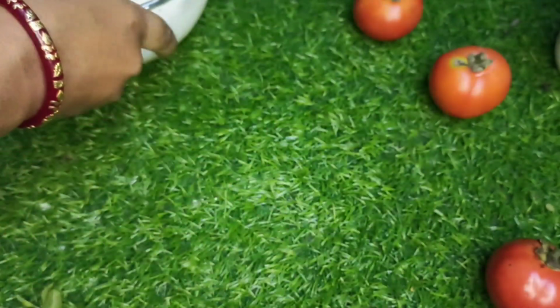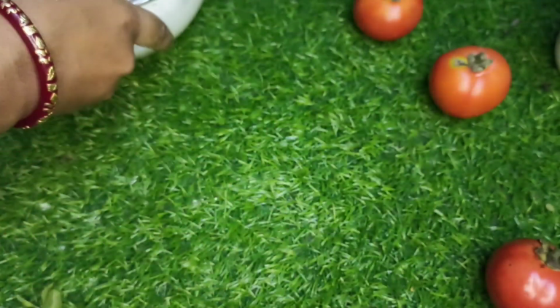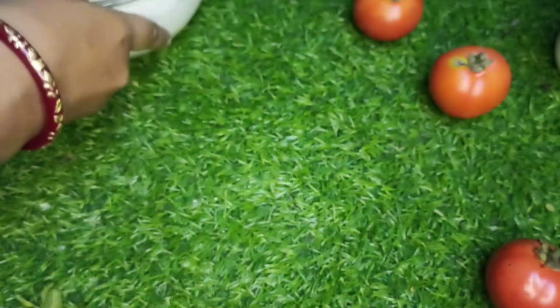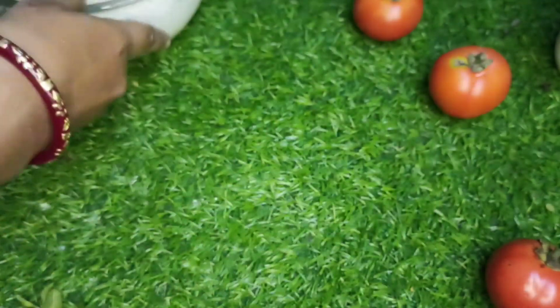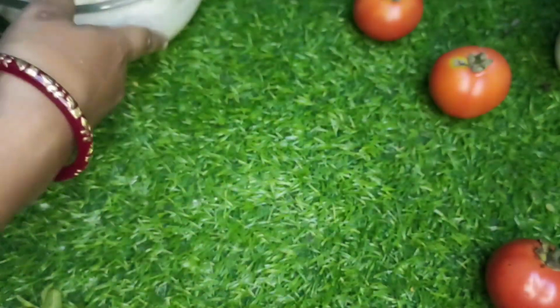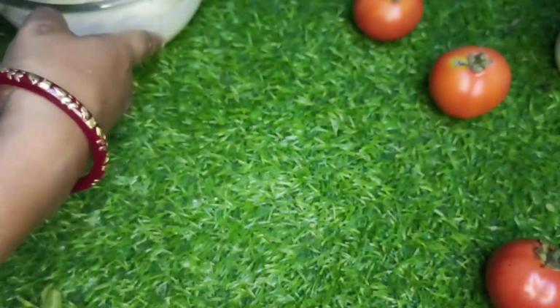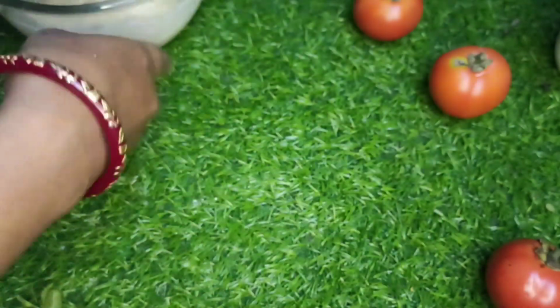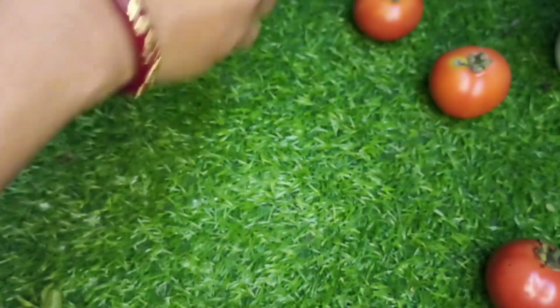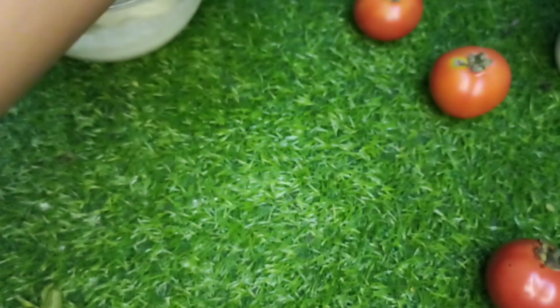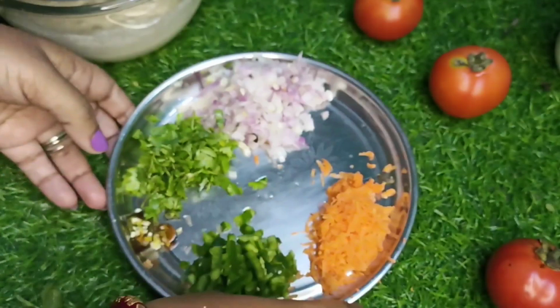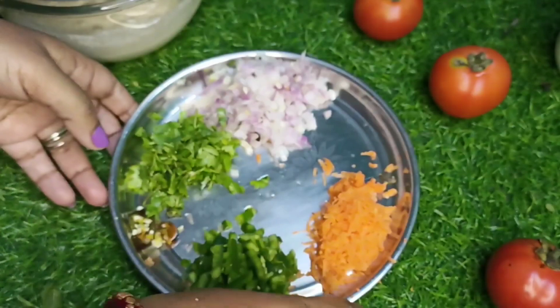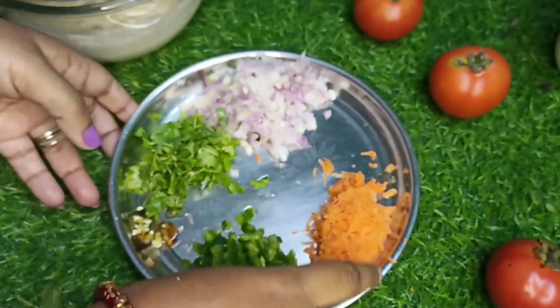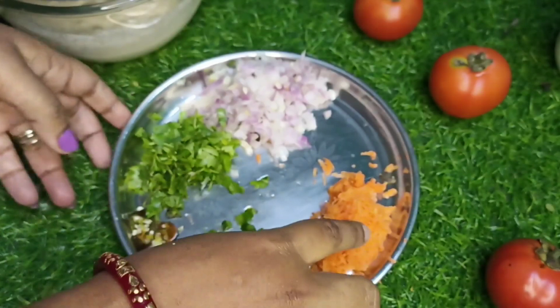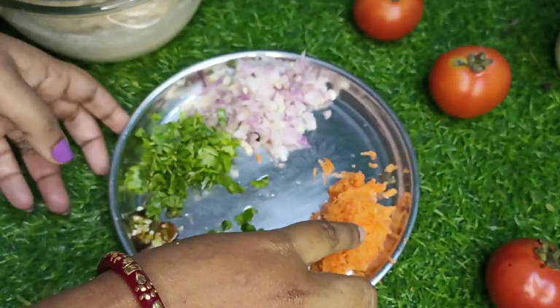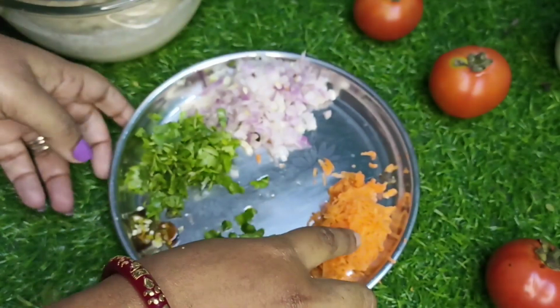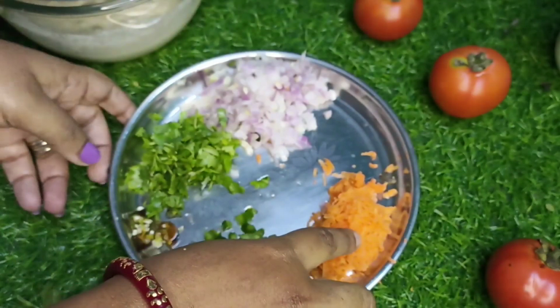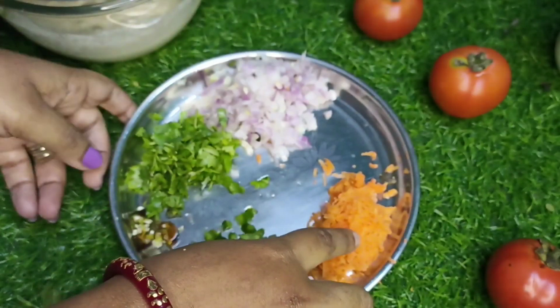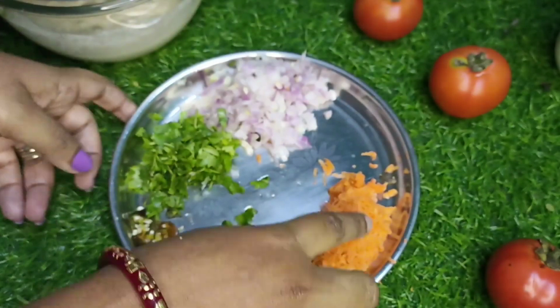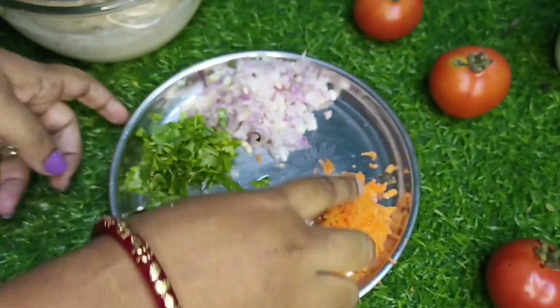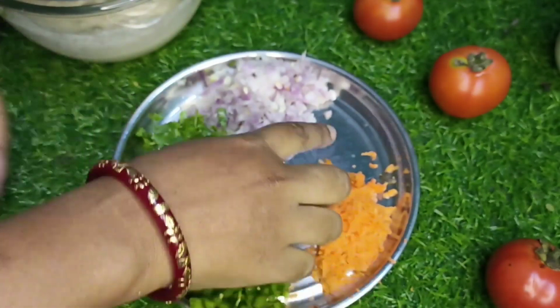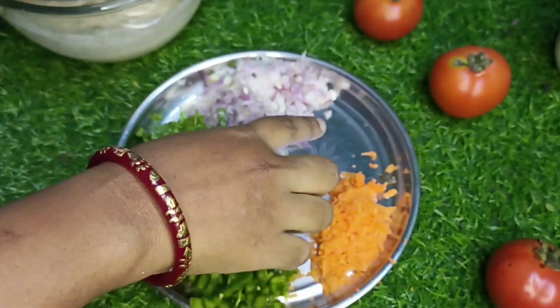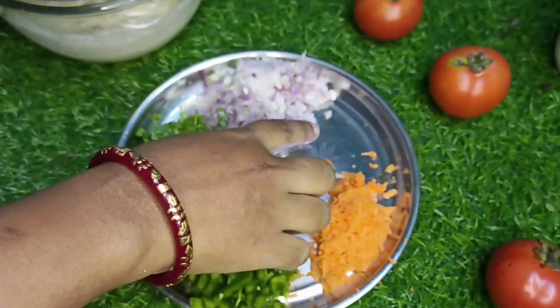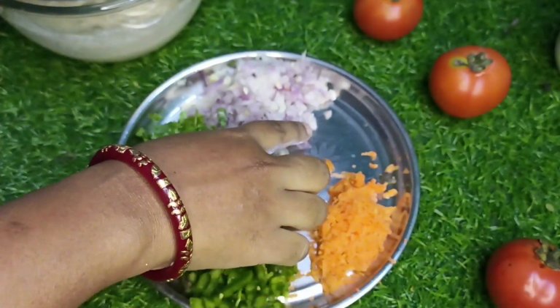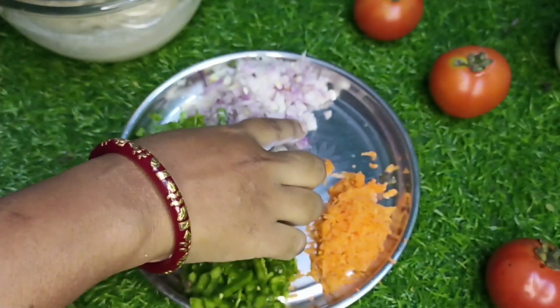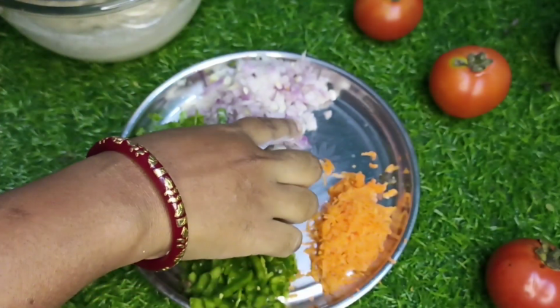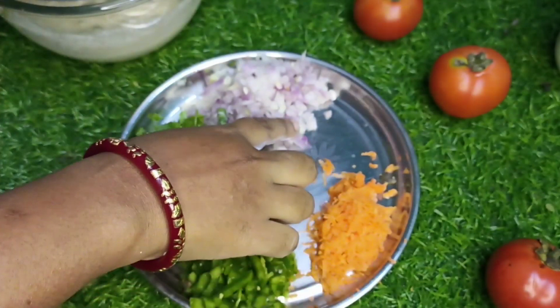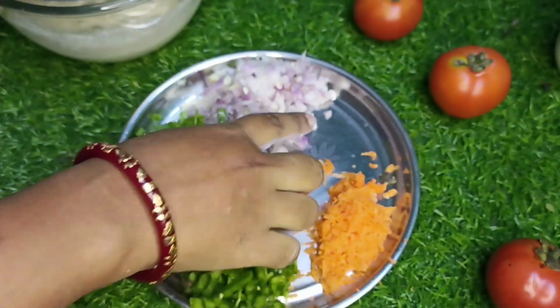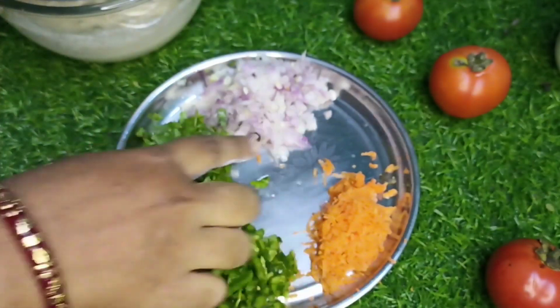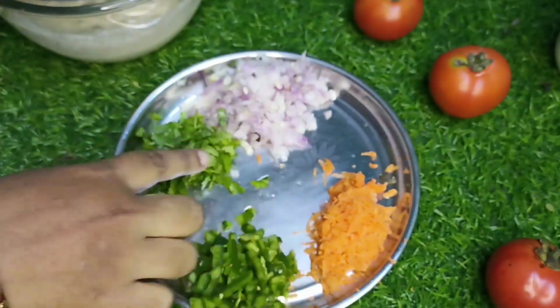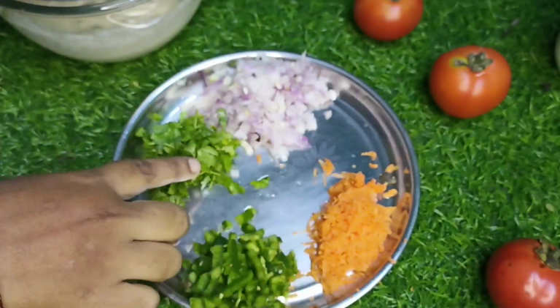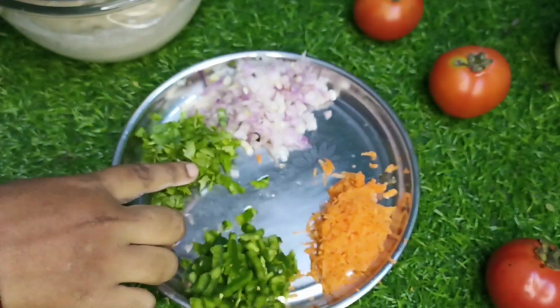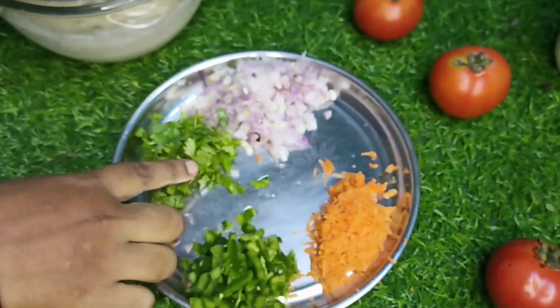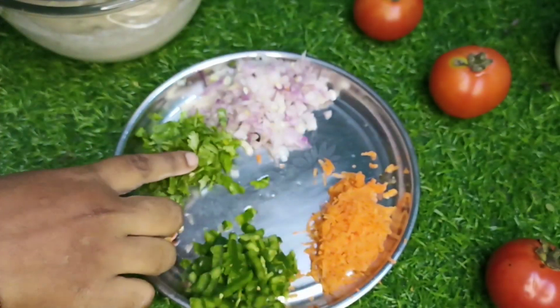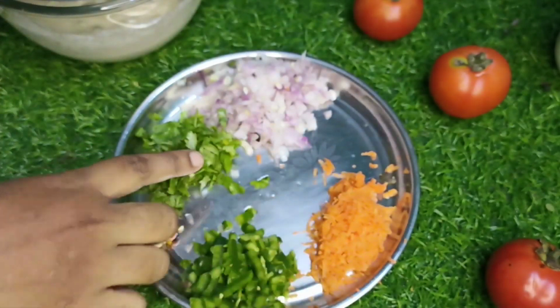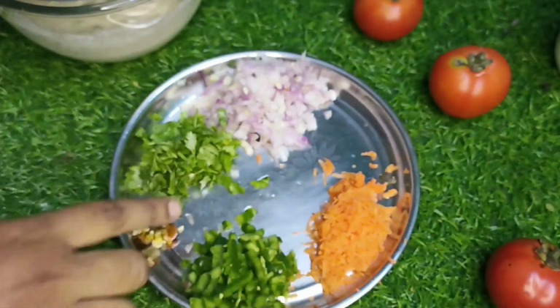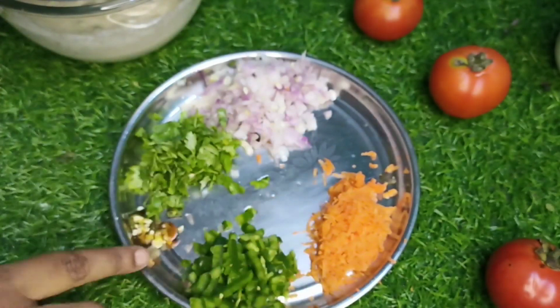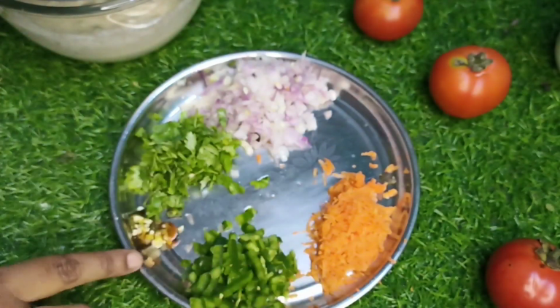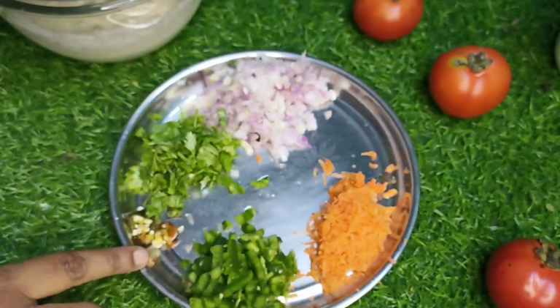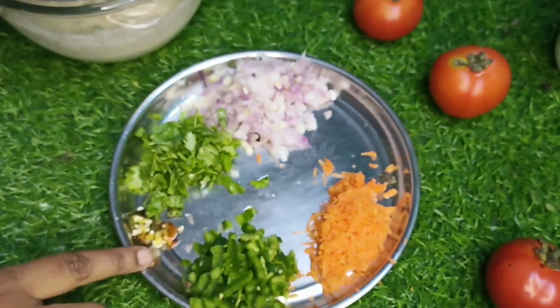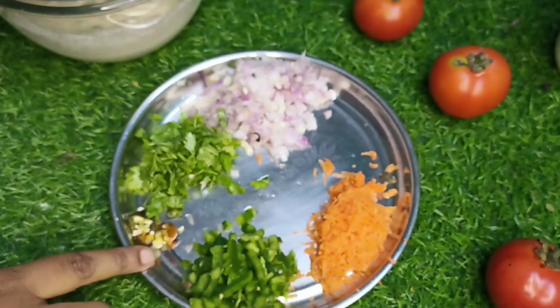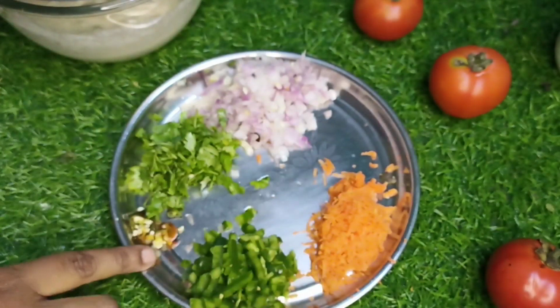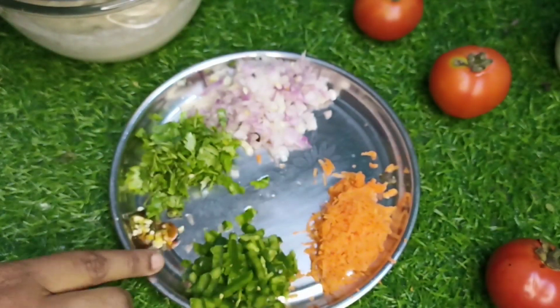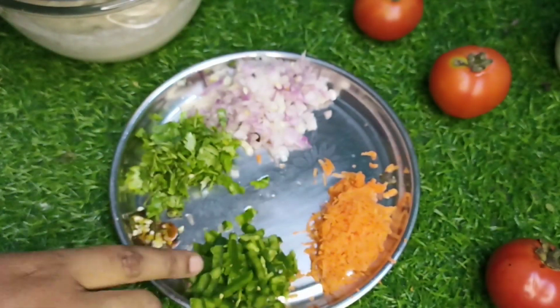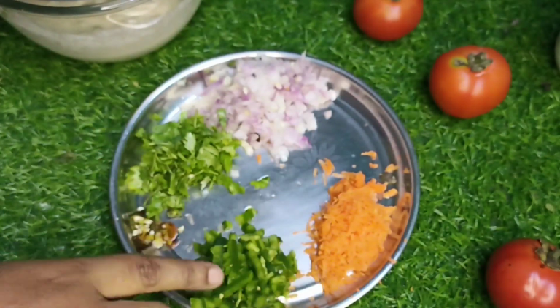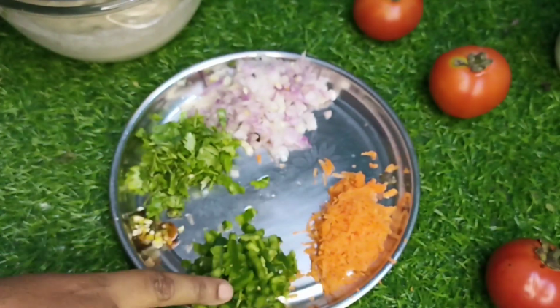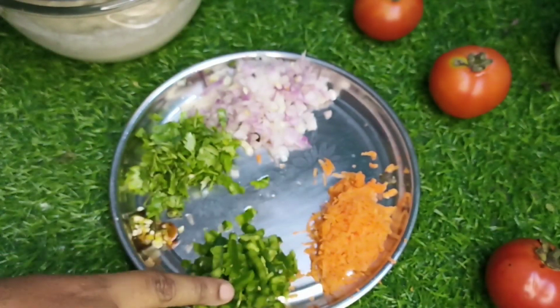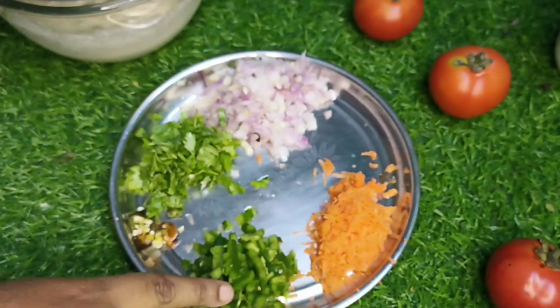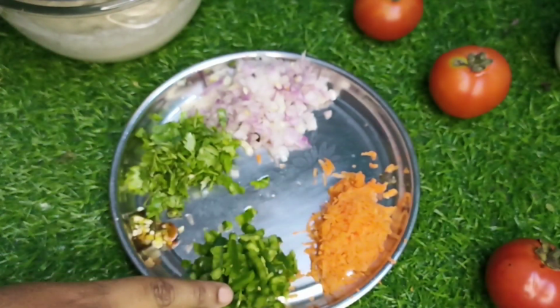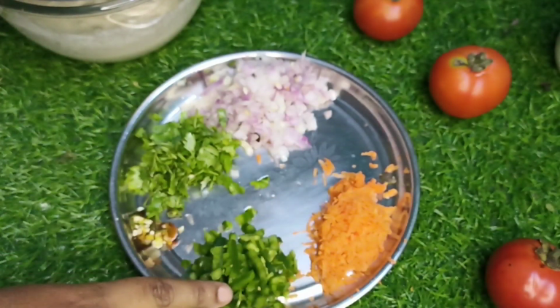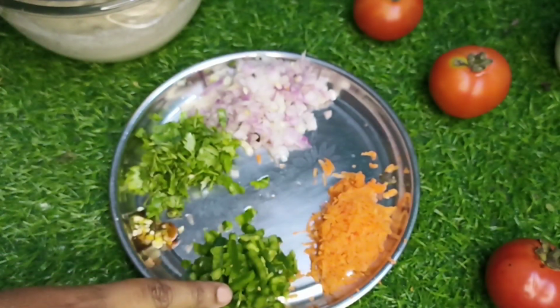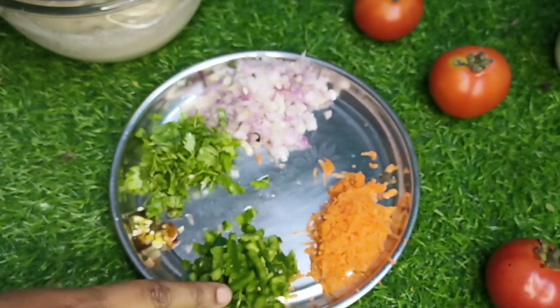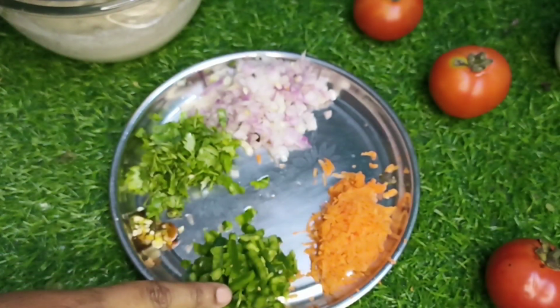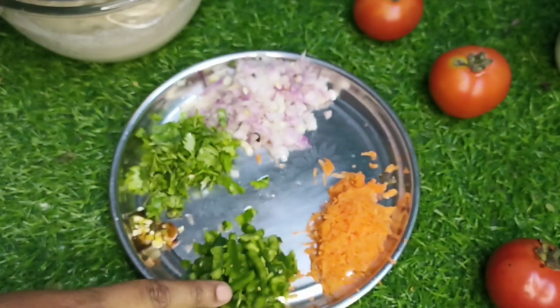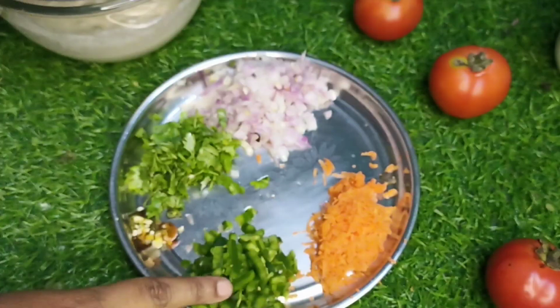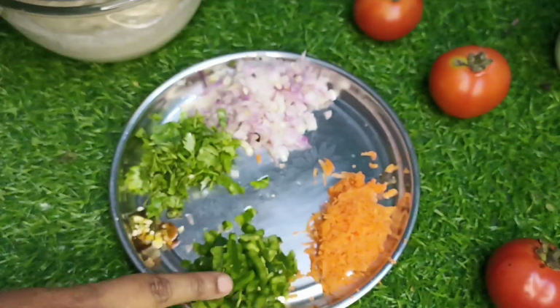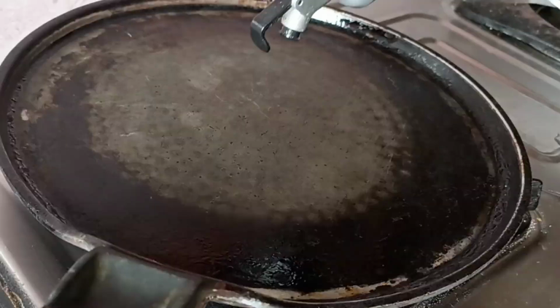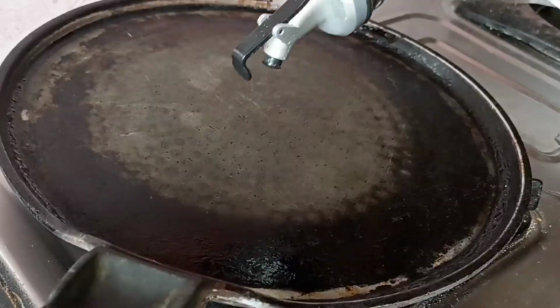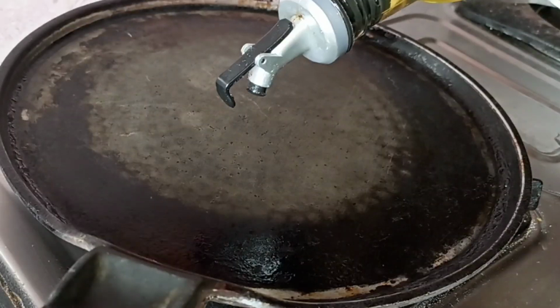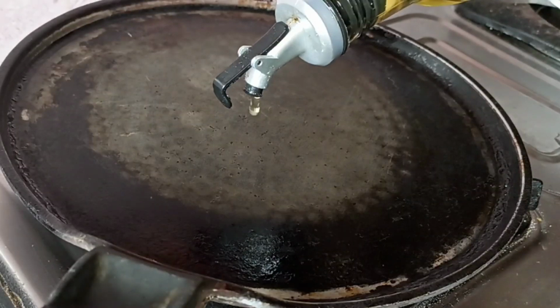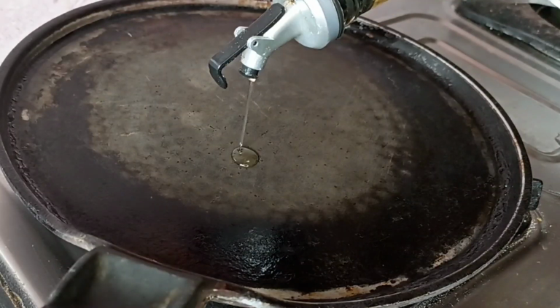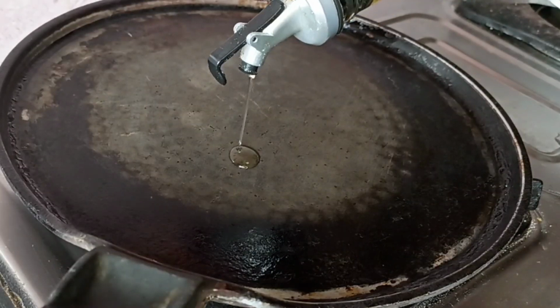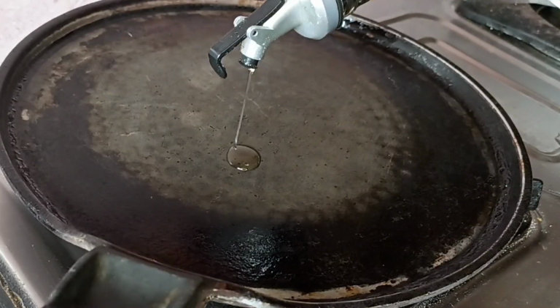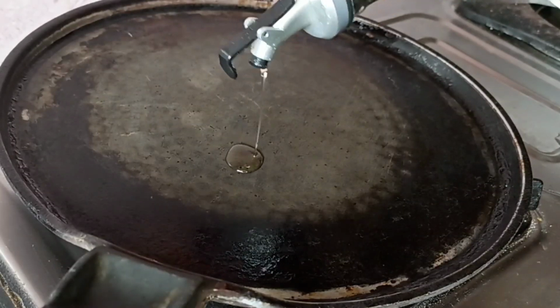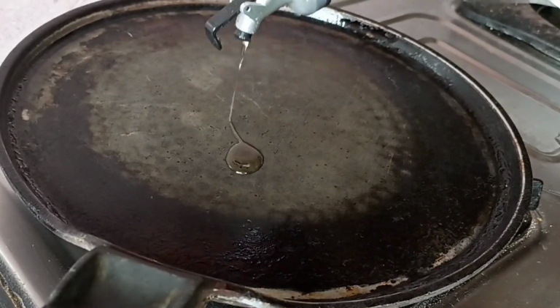For toppings of the uttapam I have taken chopped carrots, chopped coriander leaves, capsicum, and chopped onions.